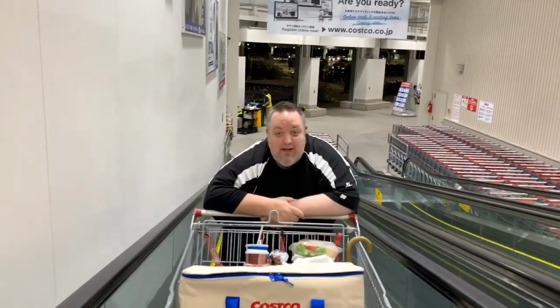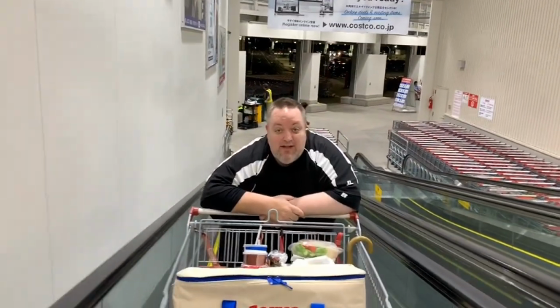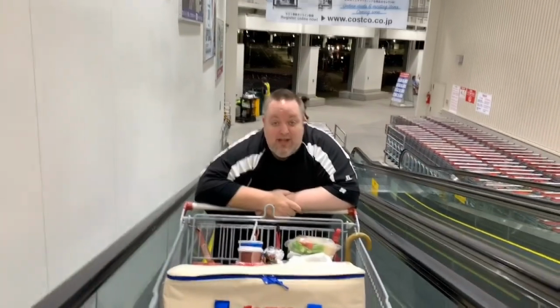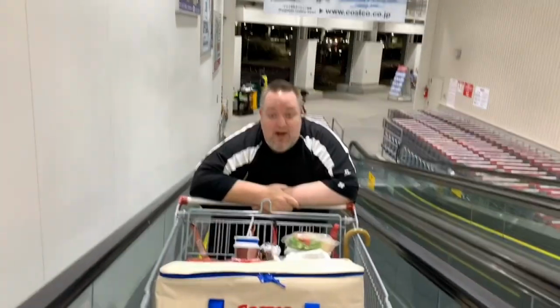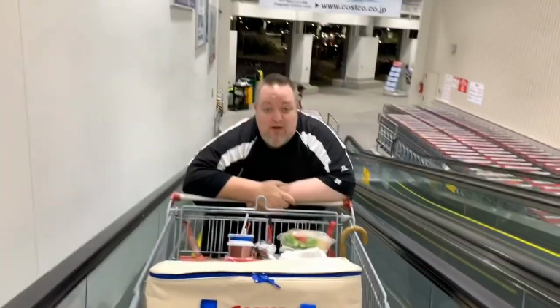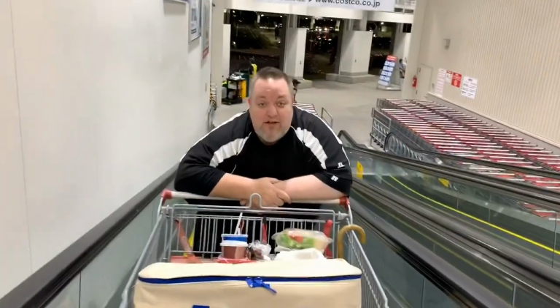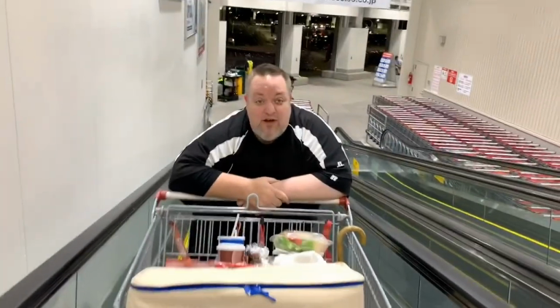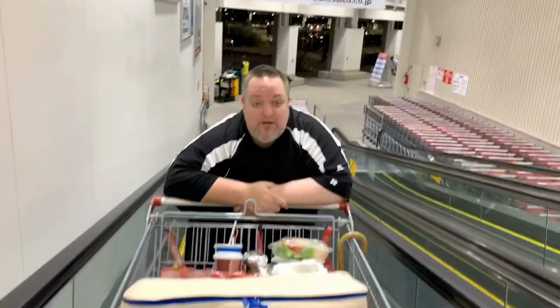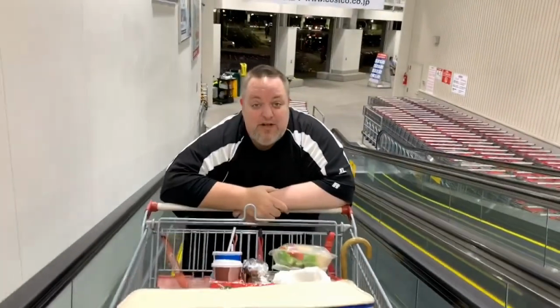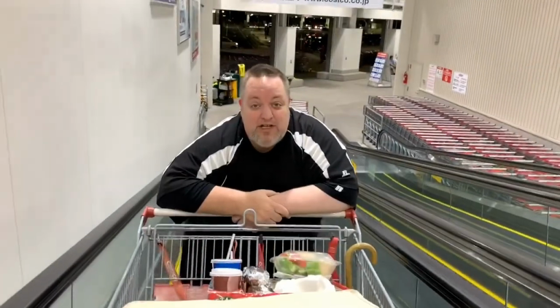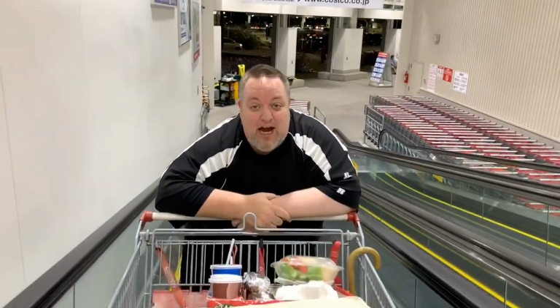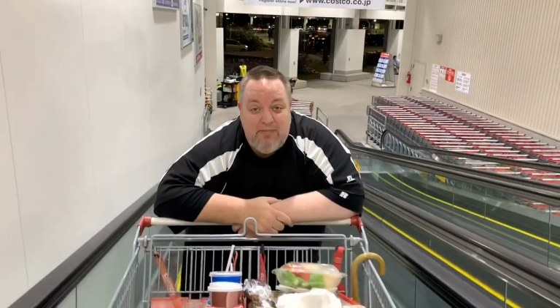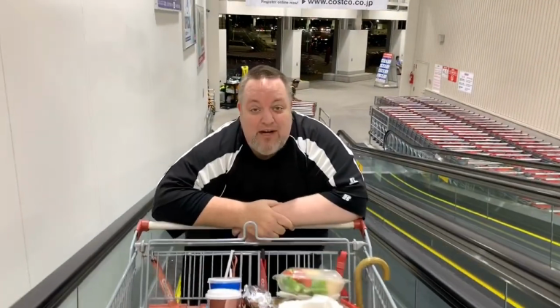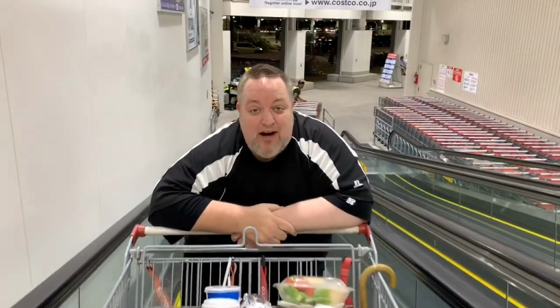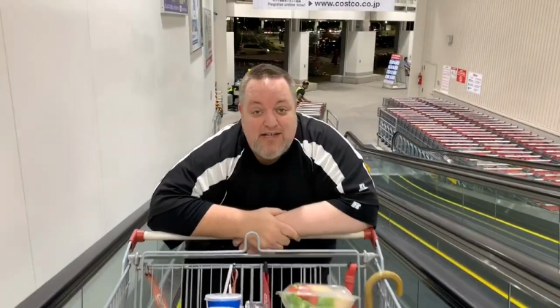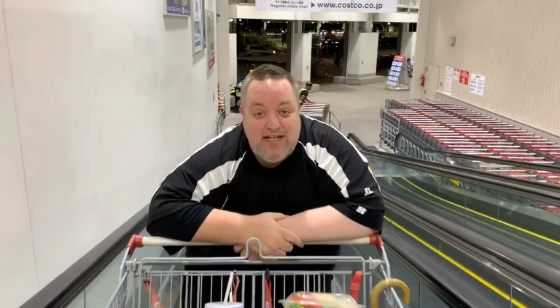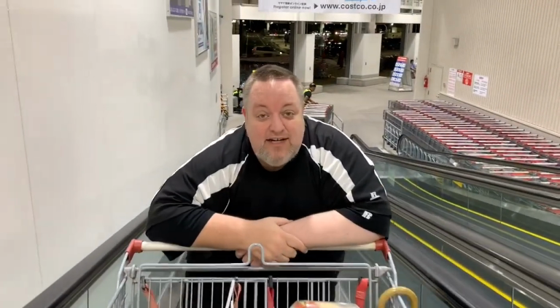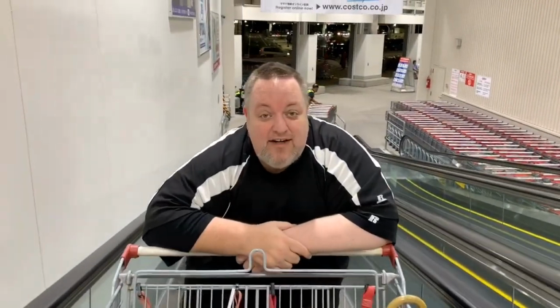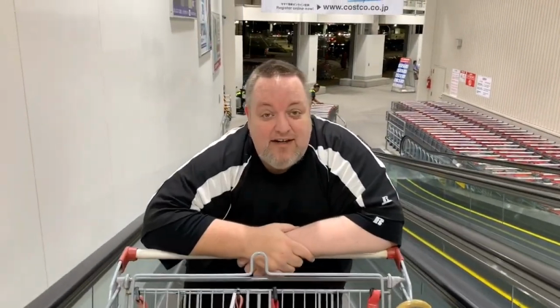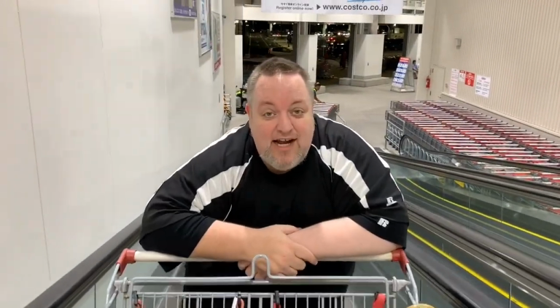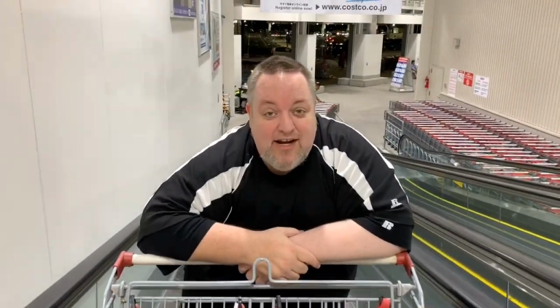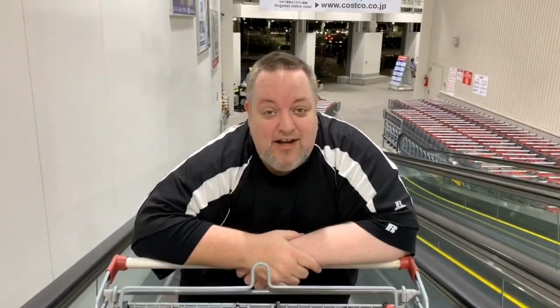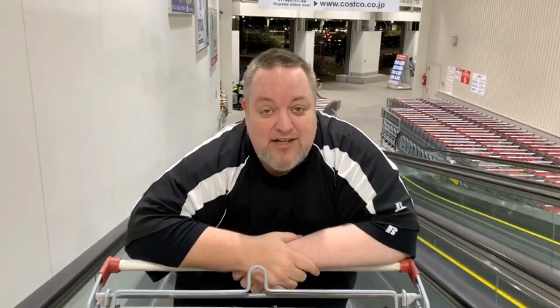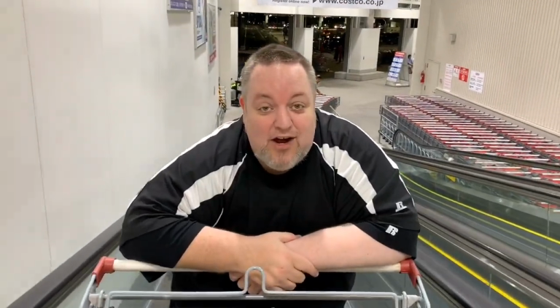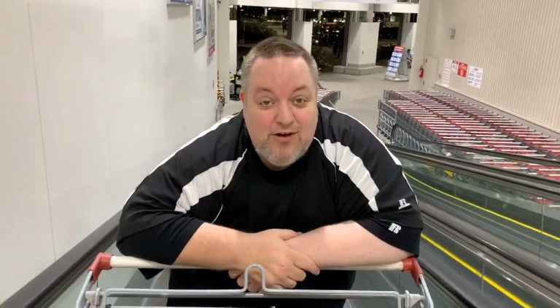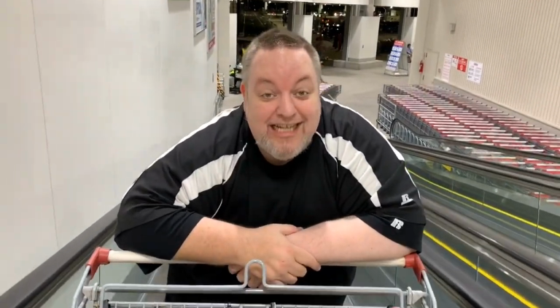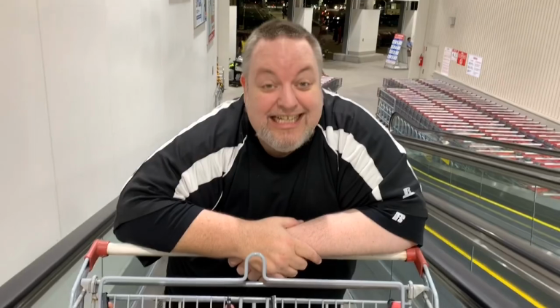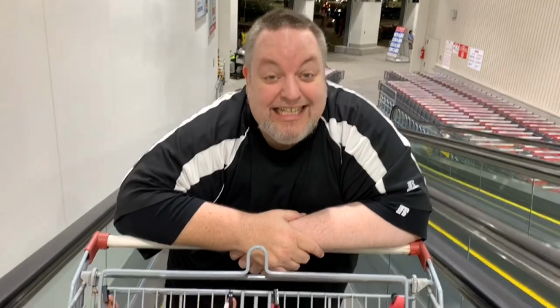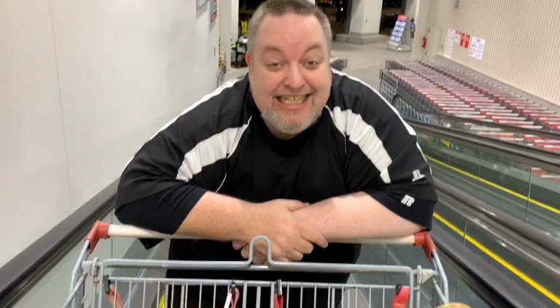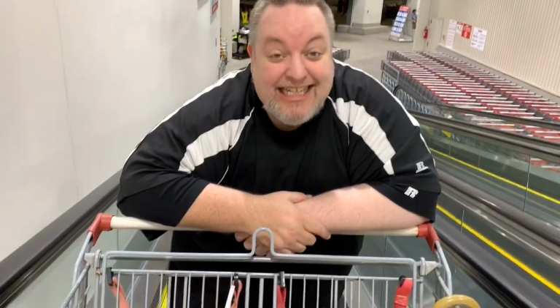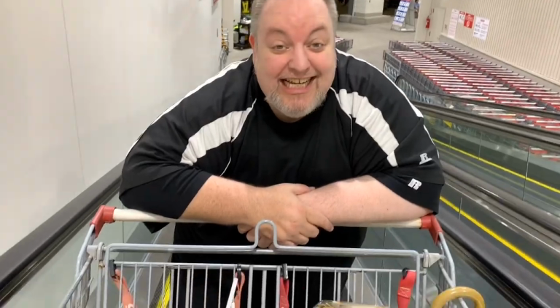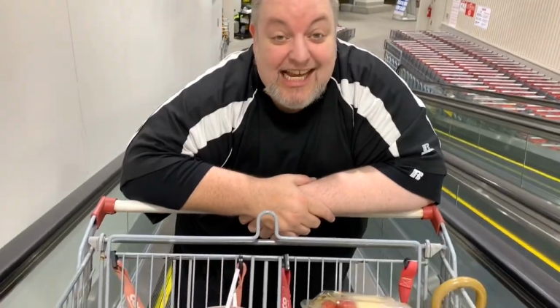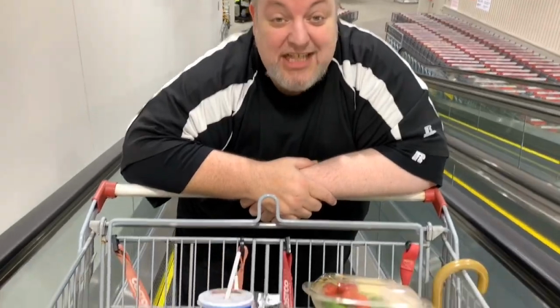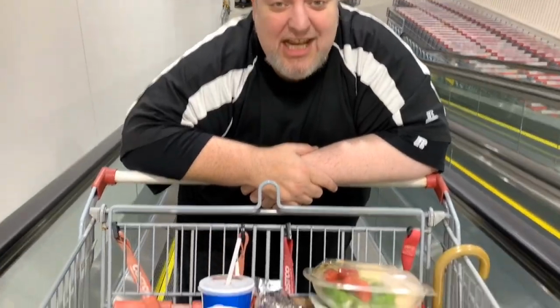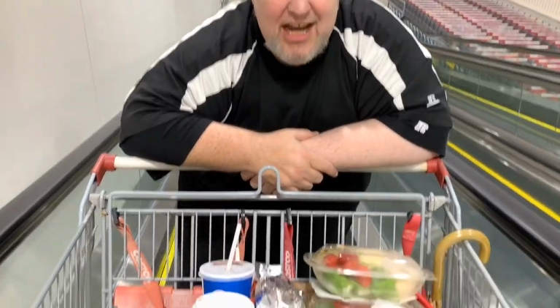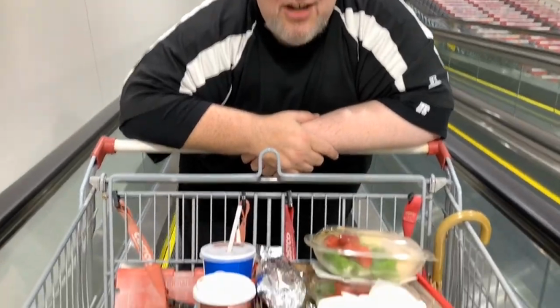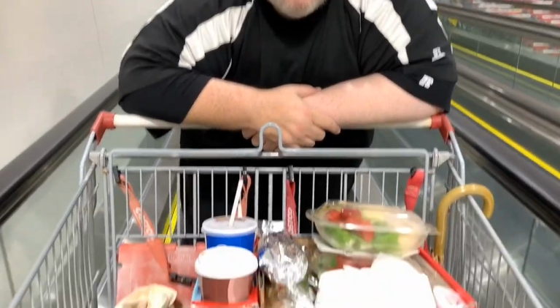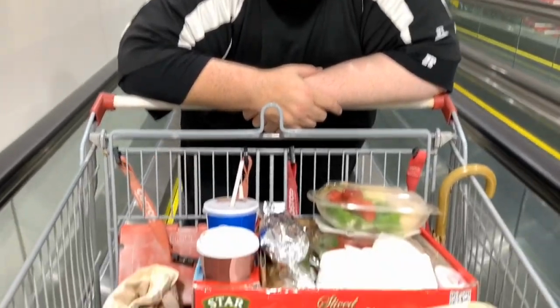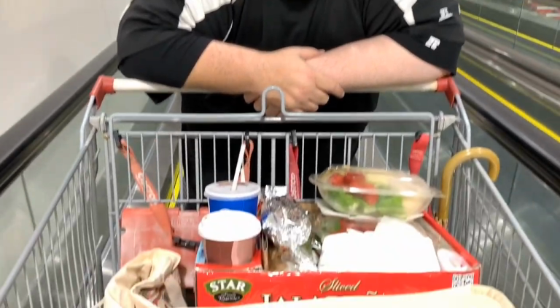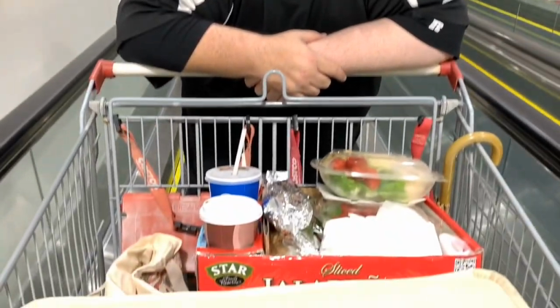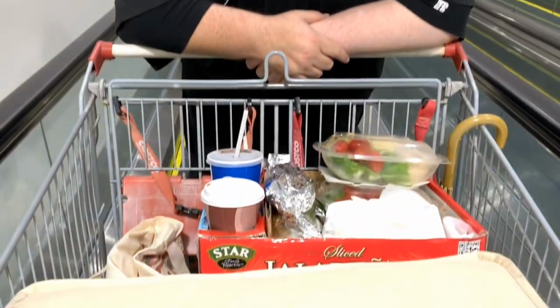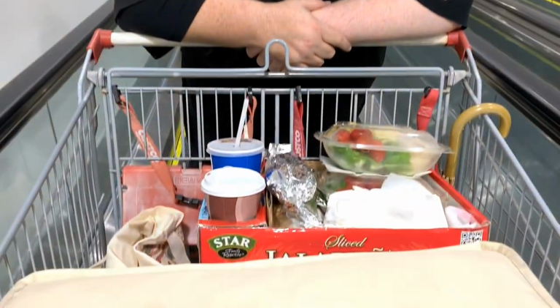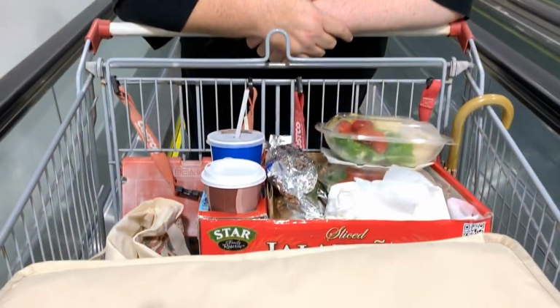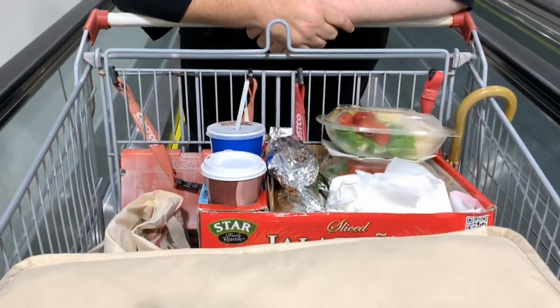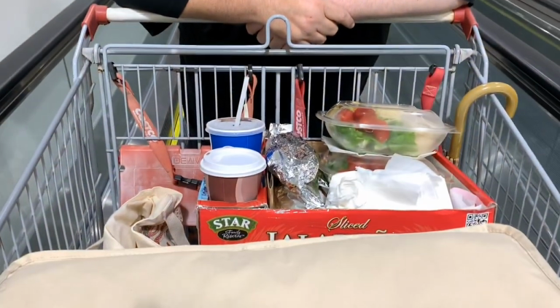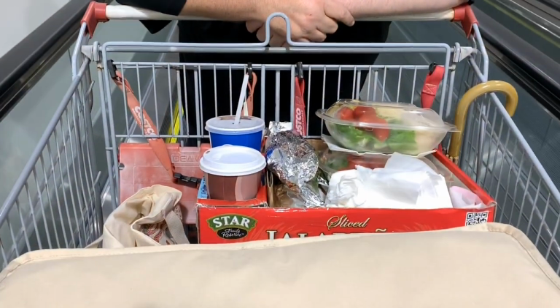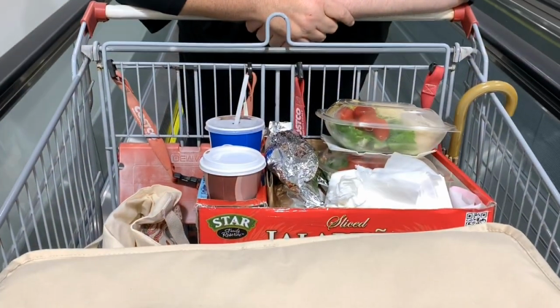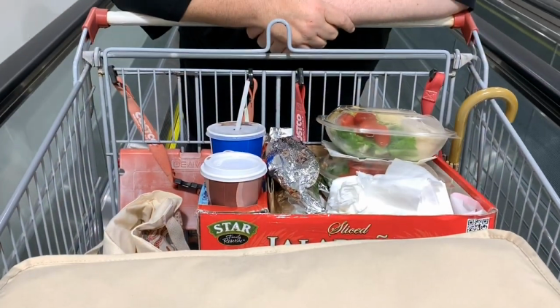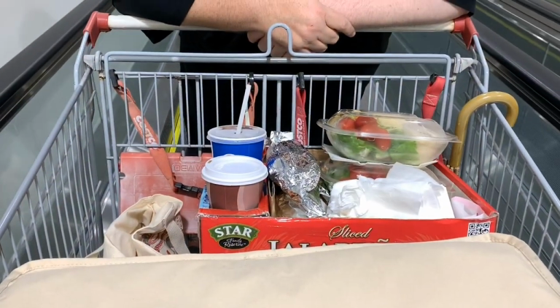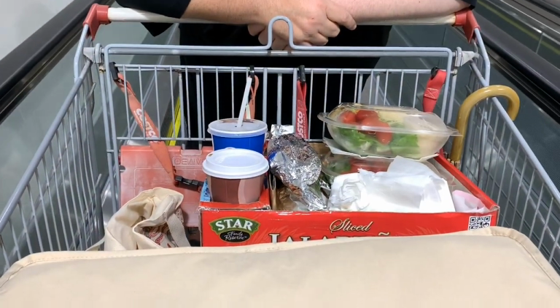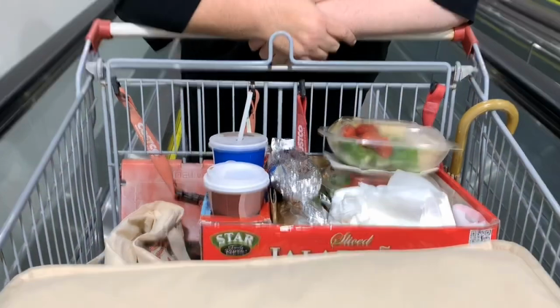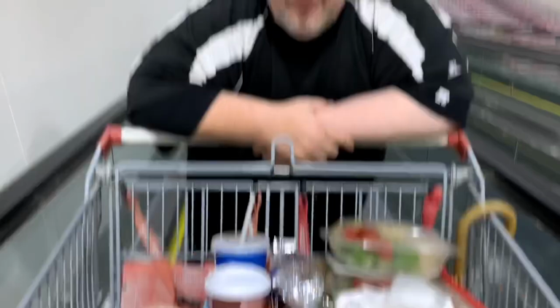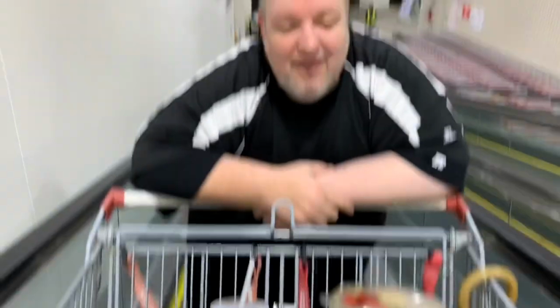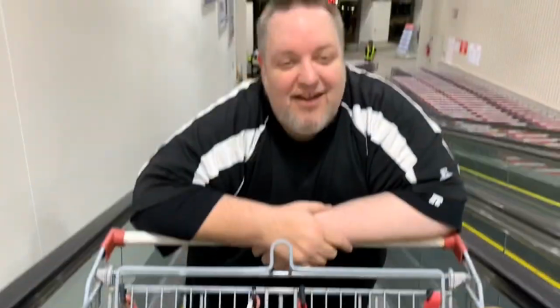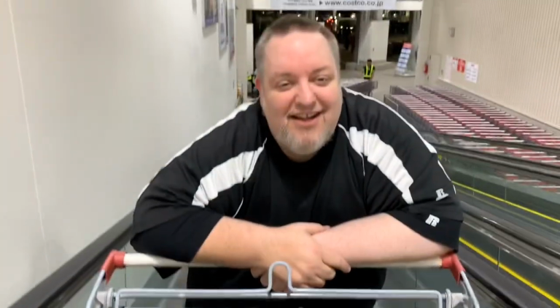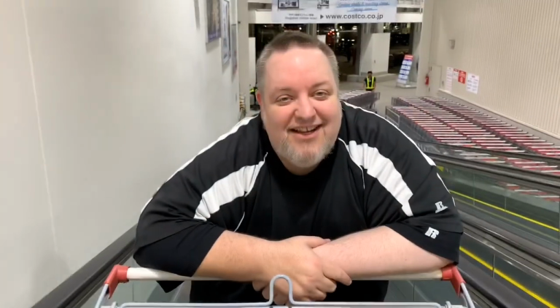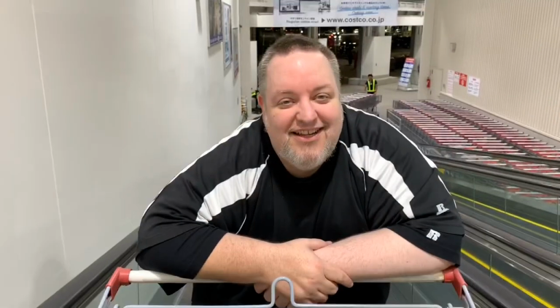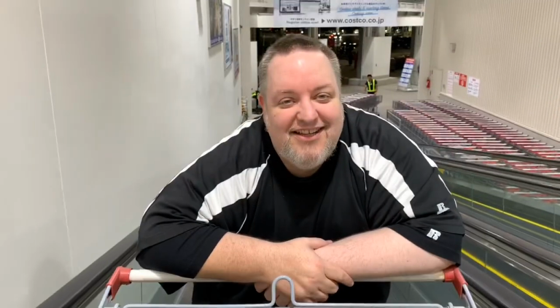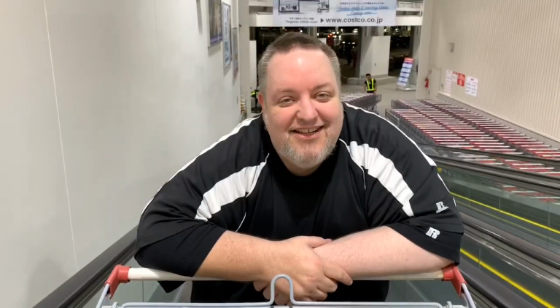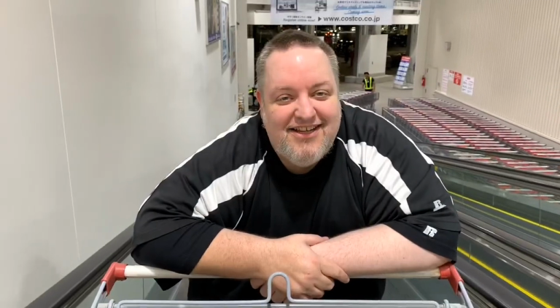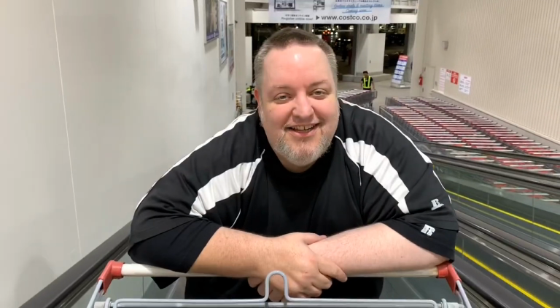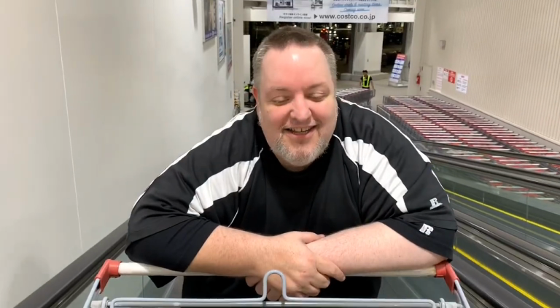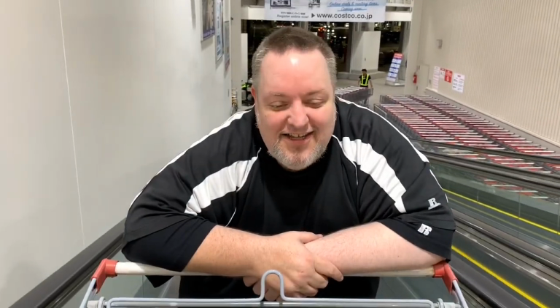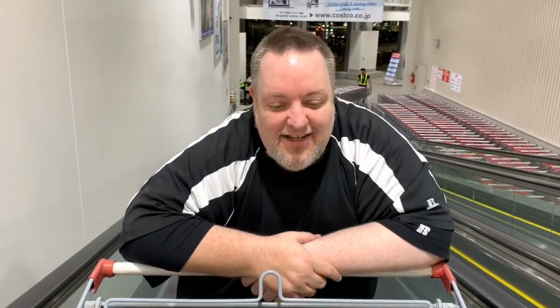So those are the shopping carts here at Costco. Catch you later. Bye.